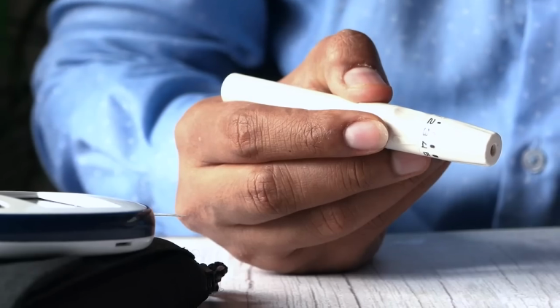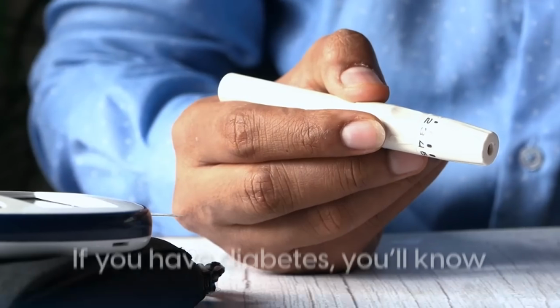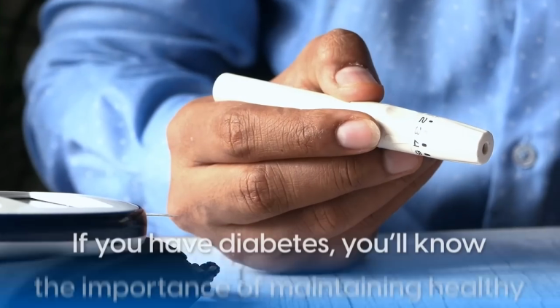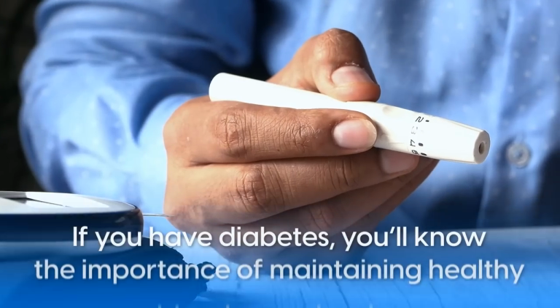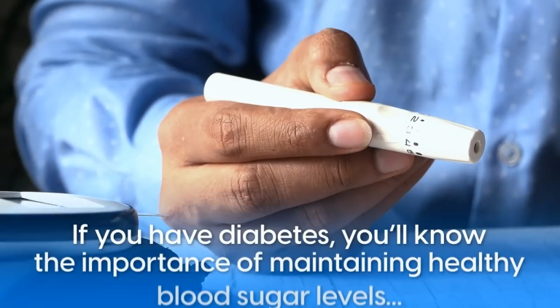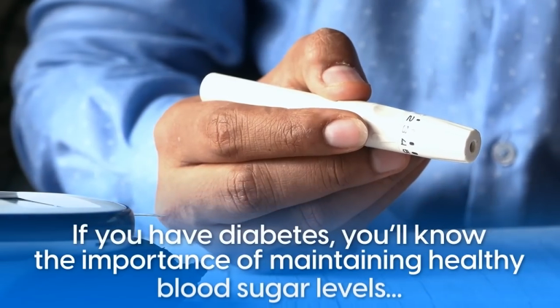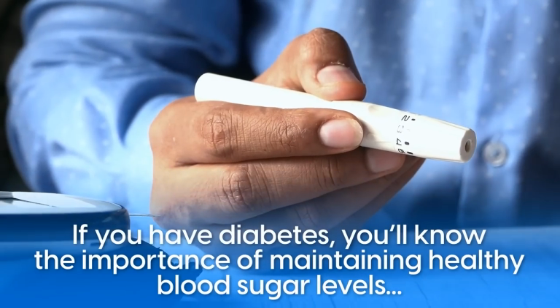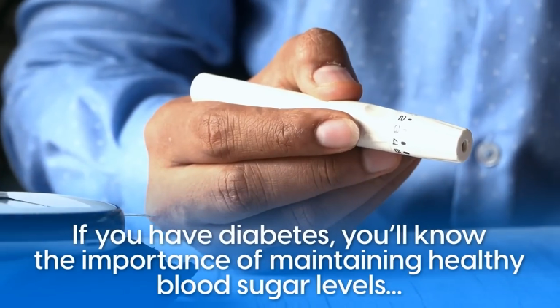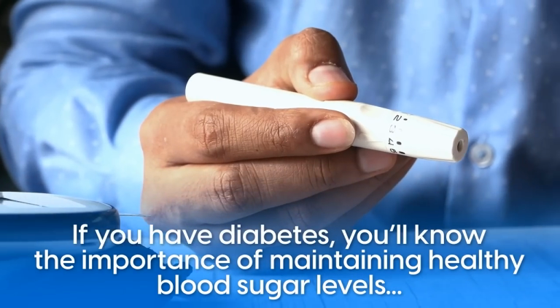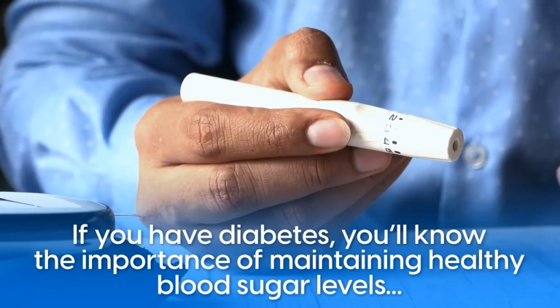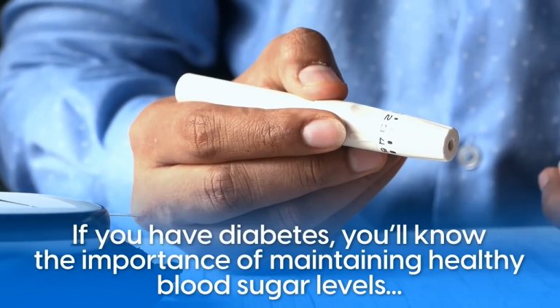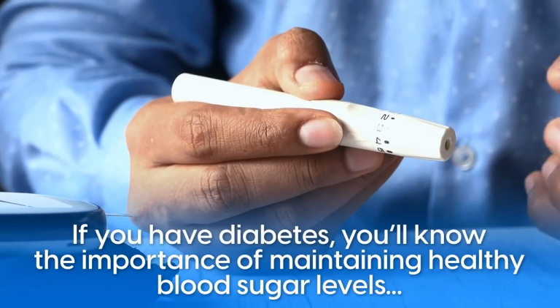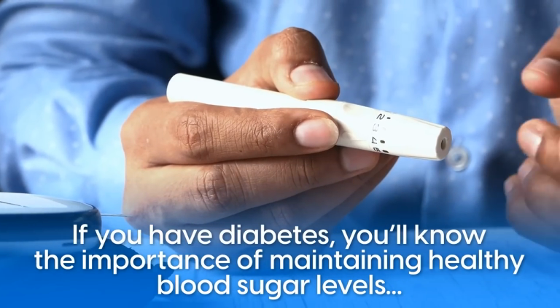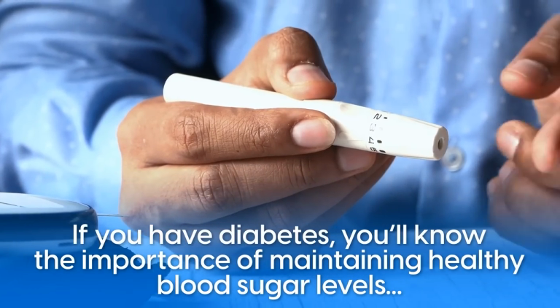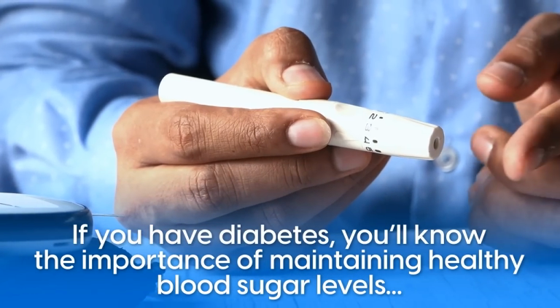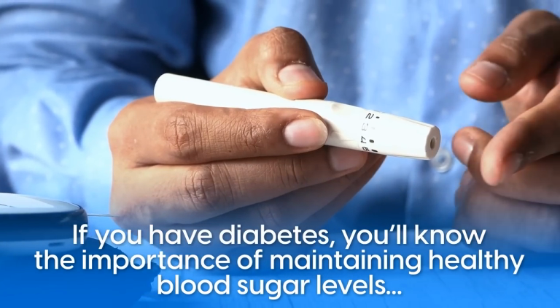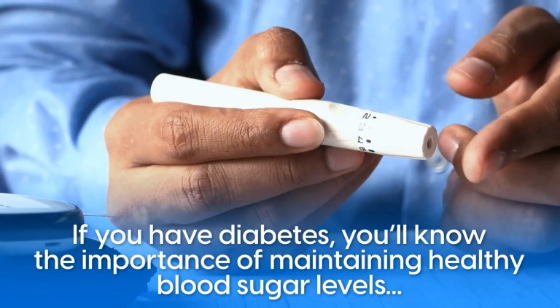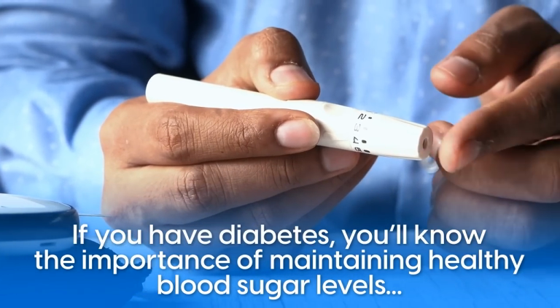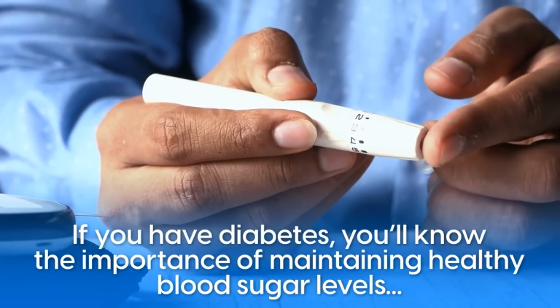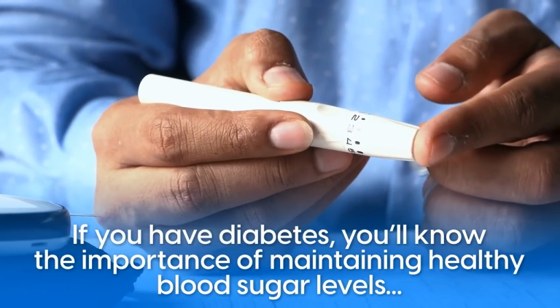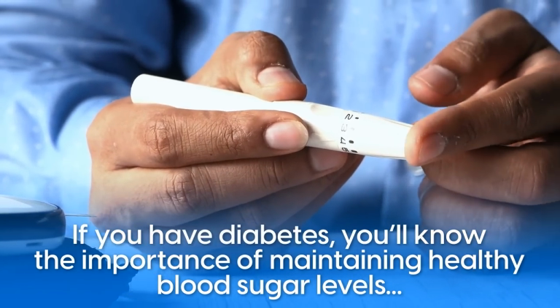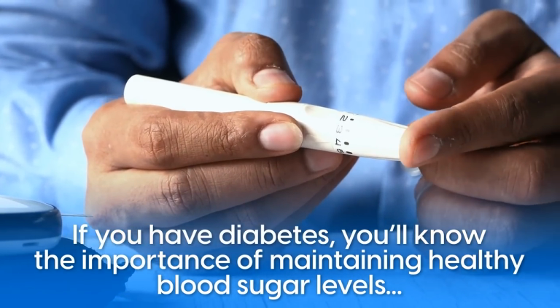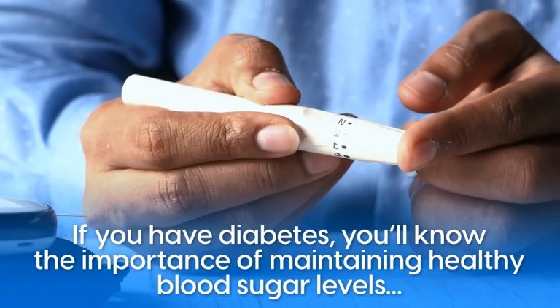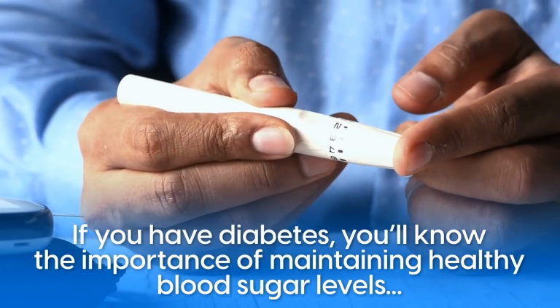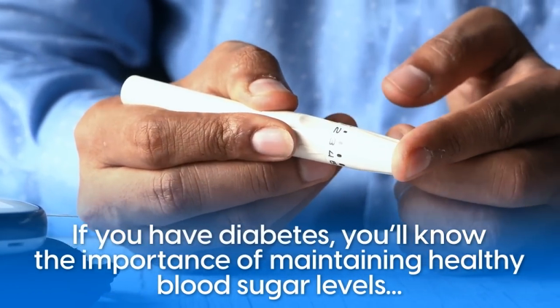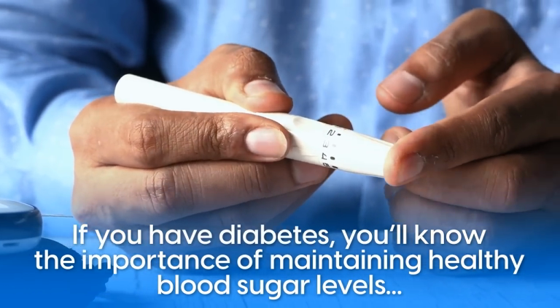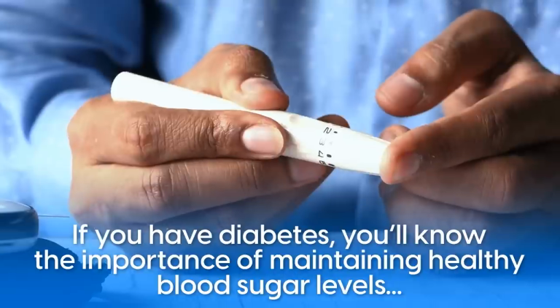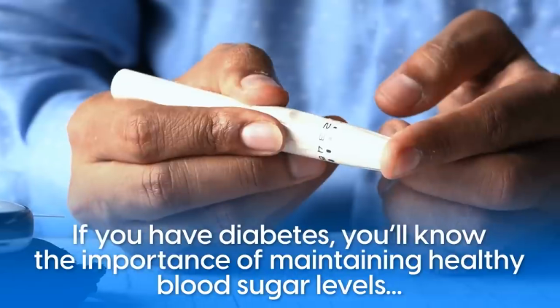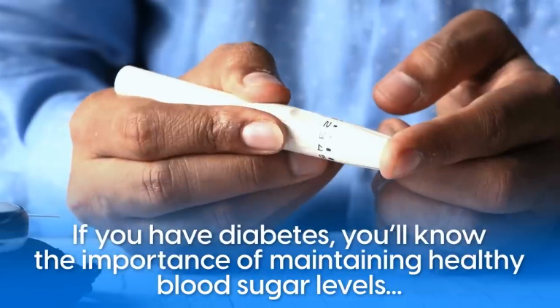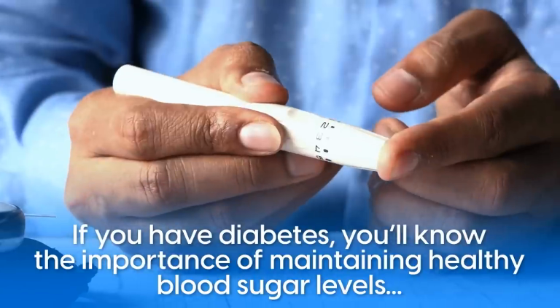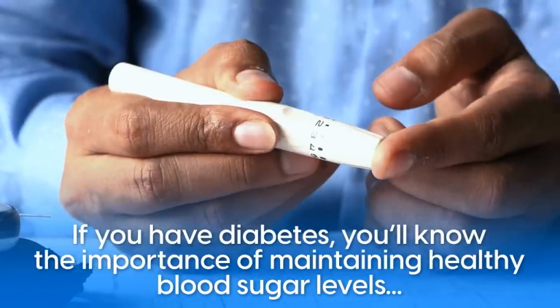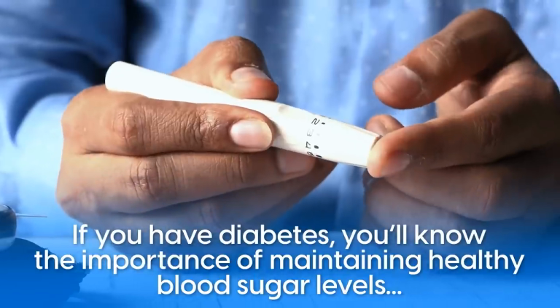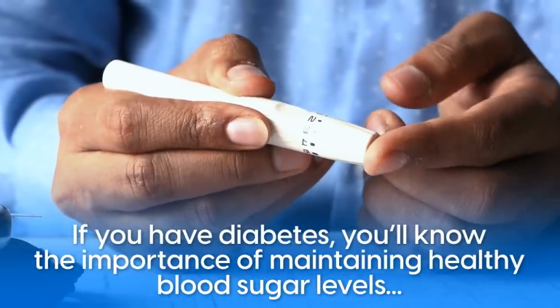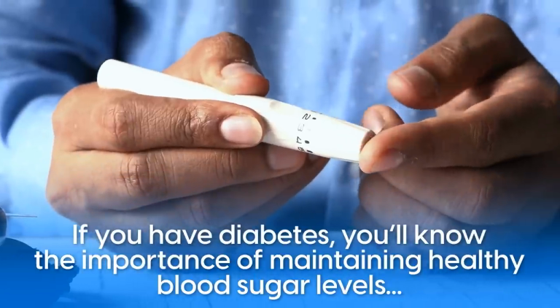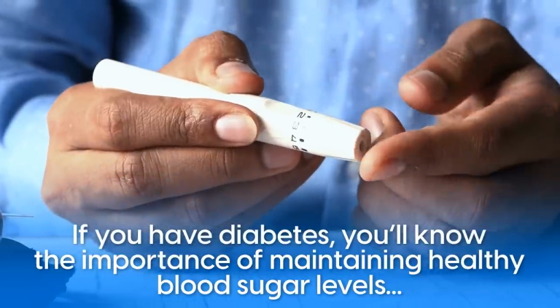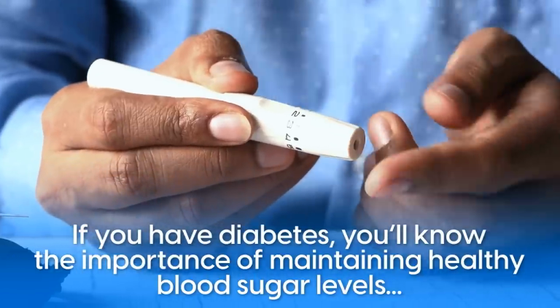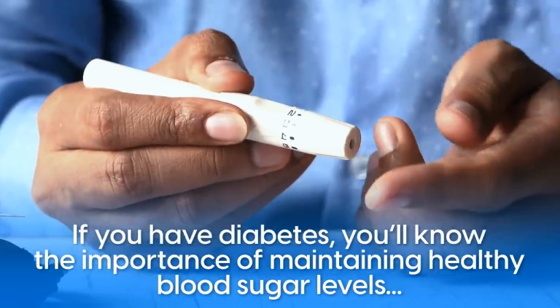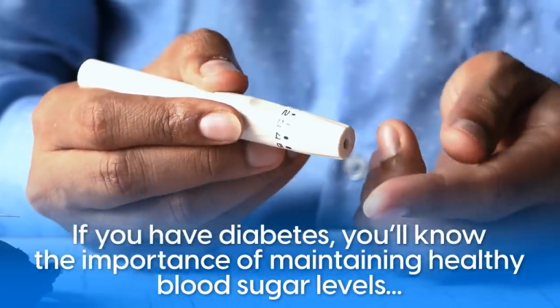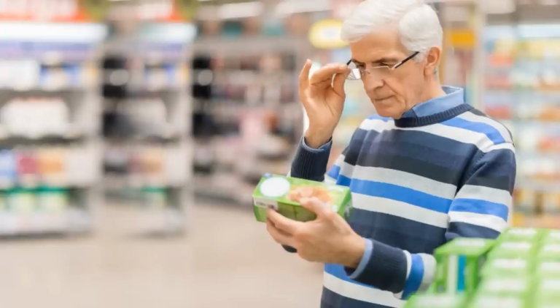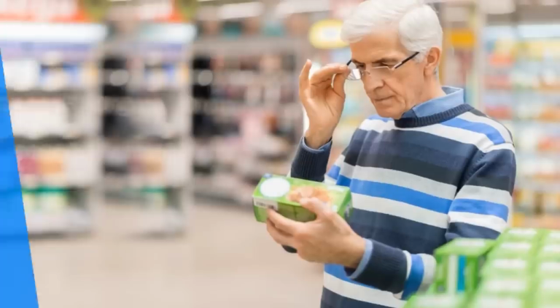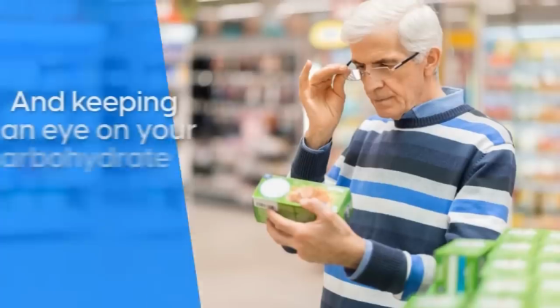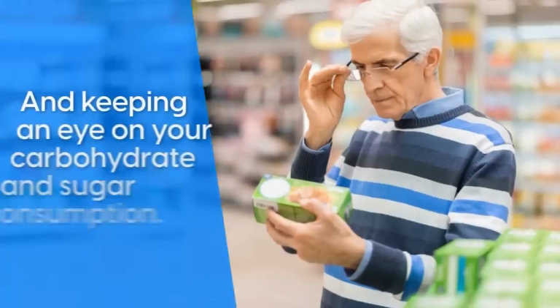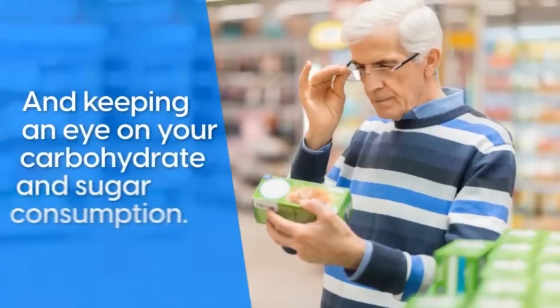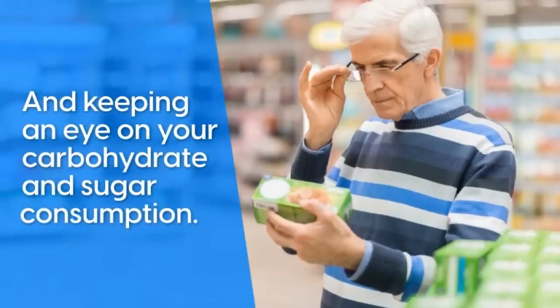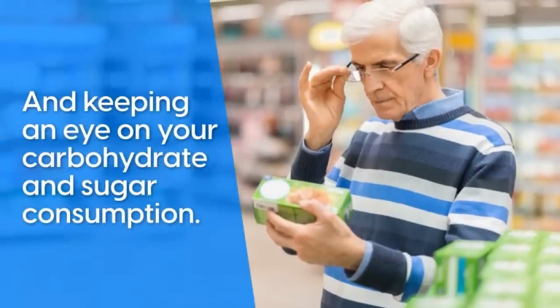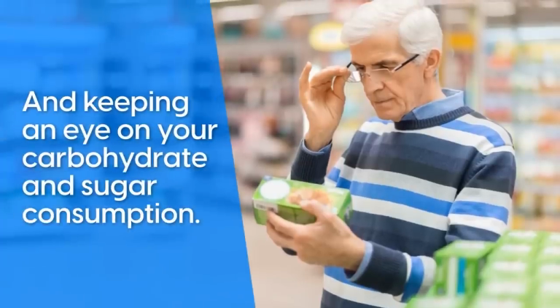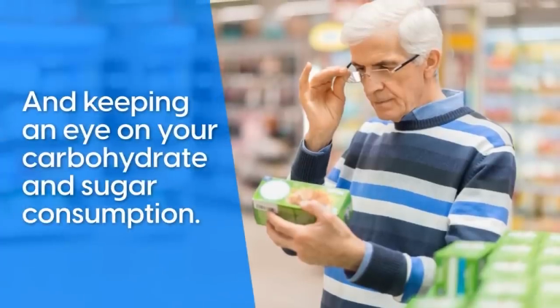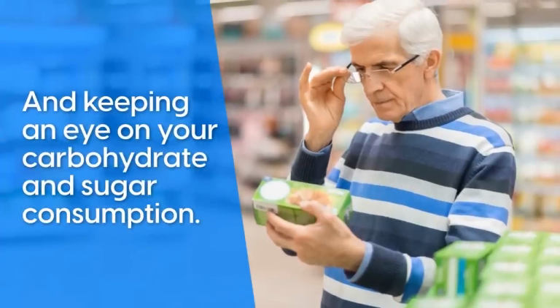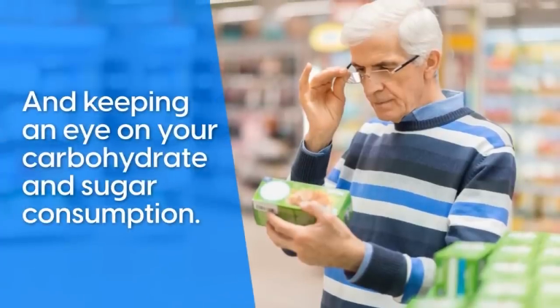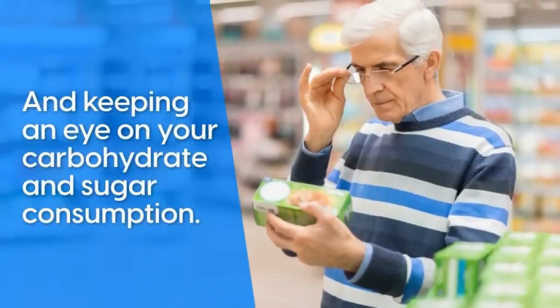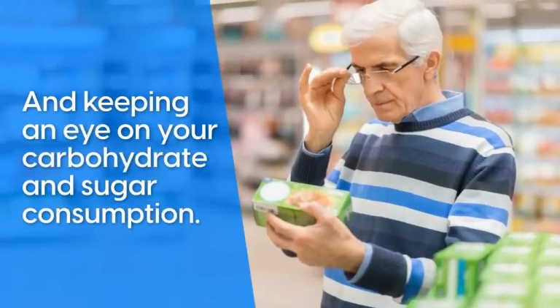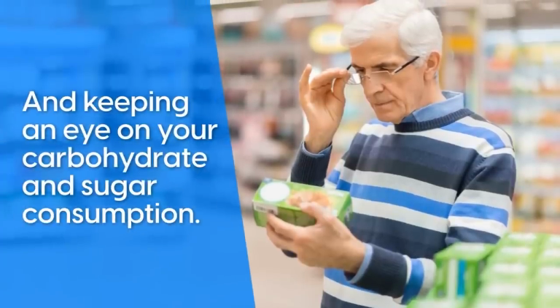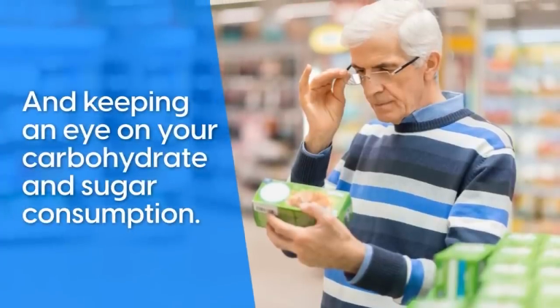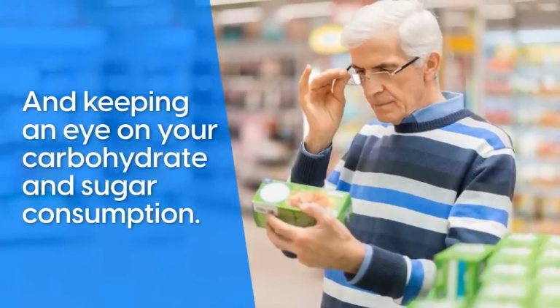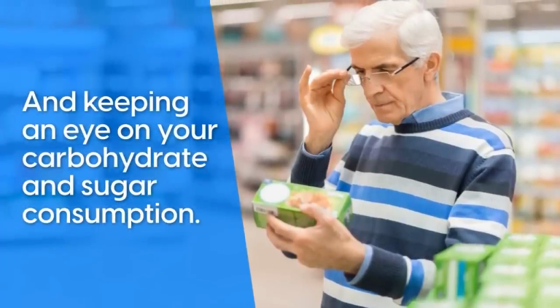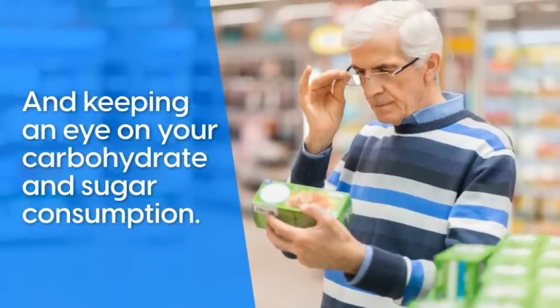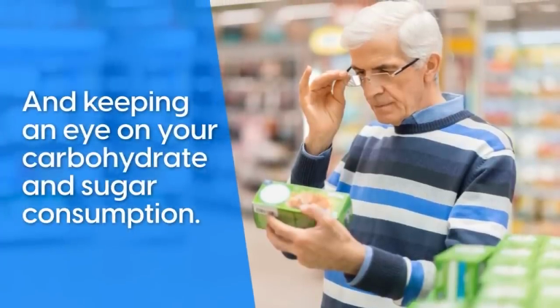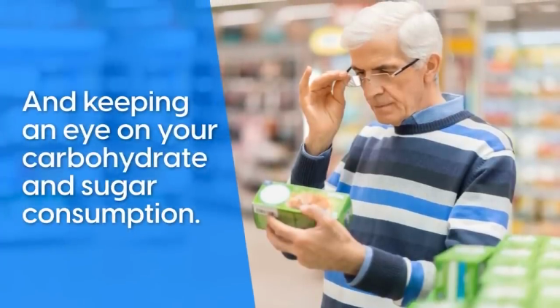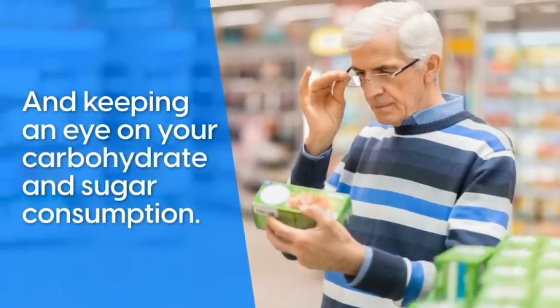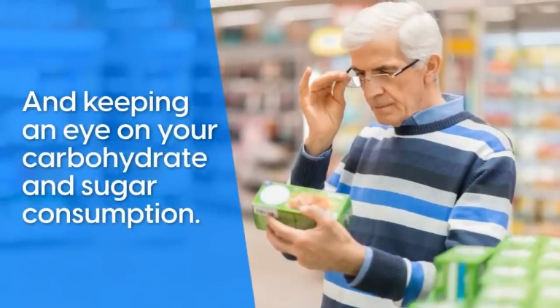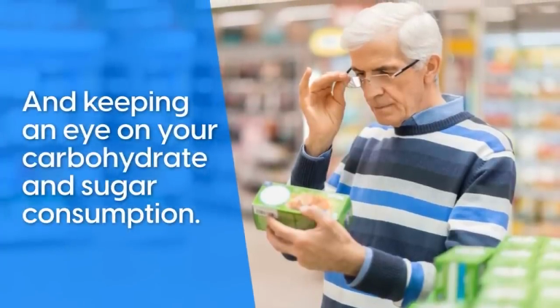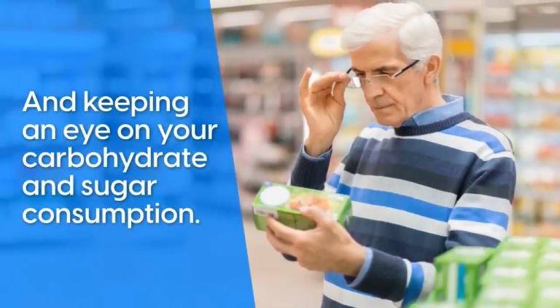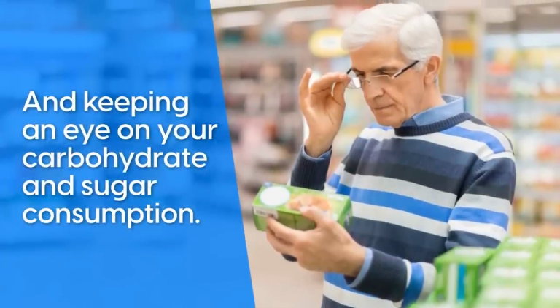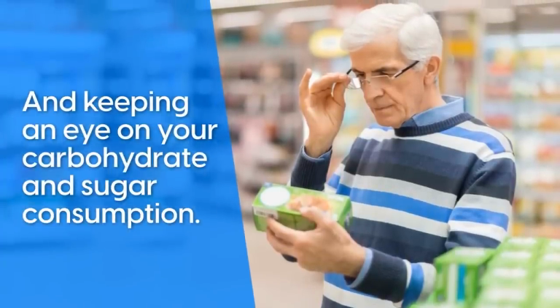If you have diabetes, you'll know the importance of maintaining healthy blood sugar levels, and keeping an eye on your carbohydrate and sugar consumption.